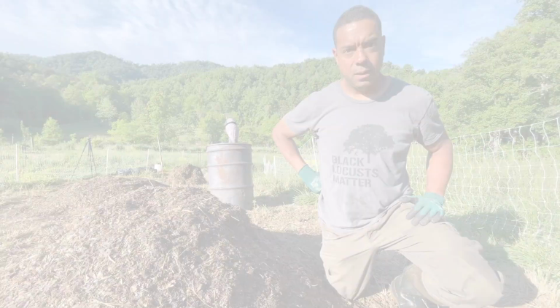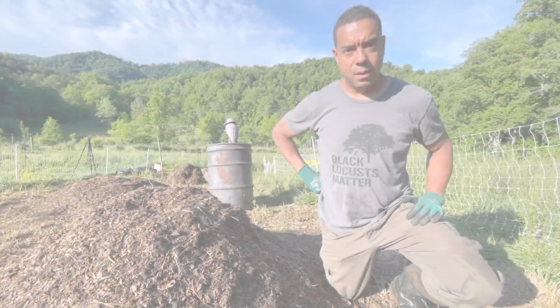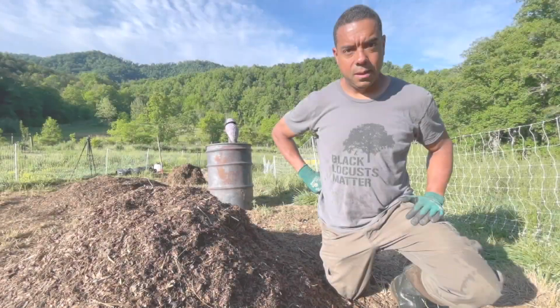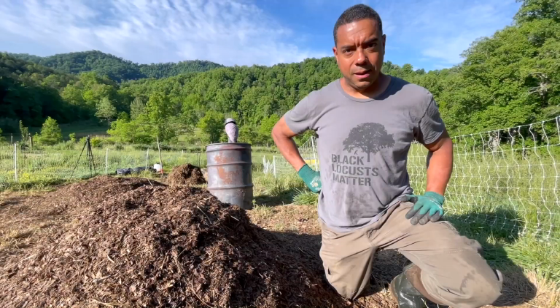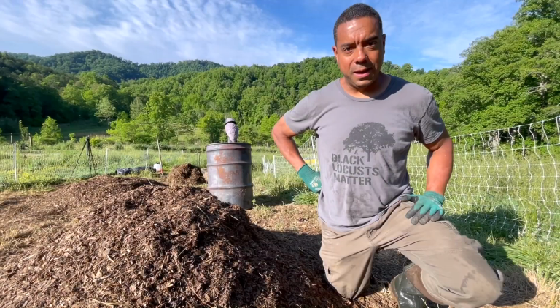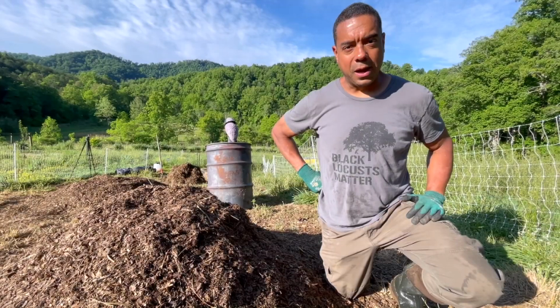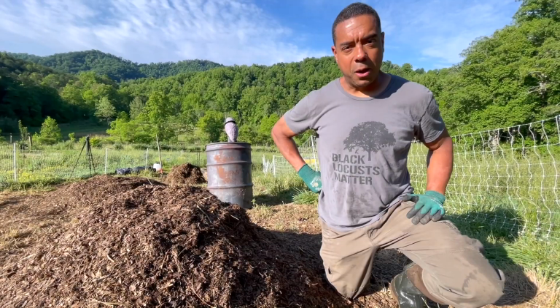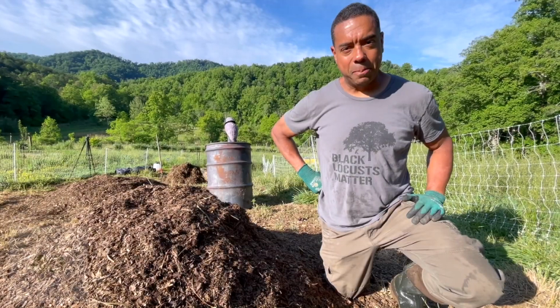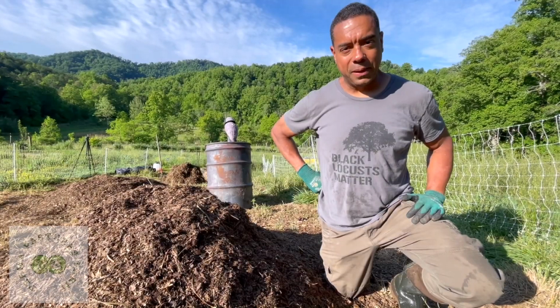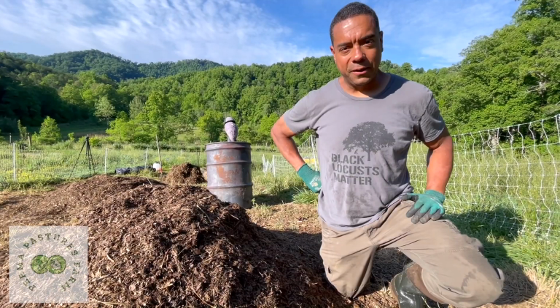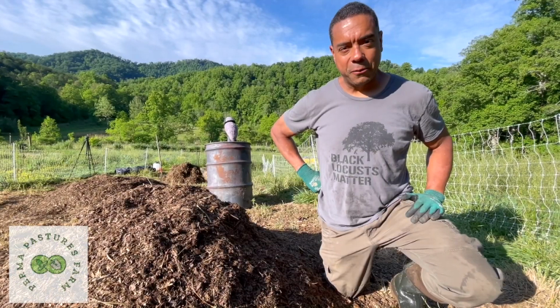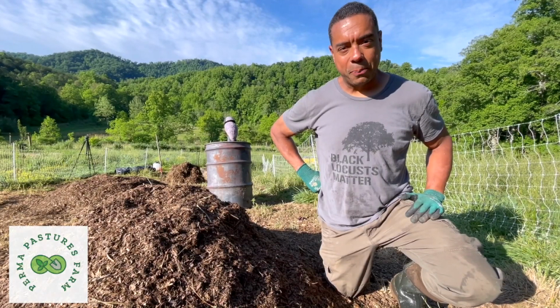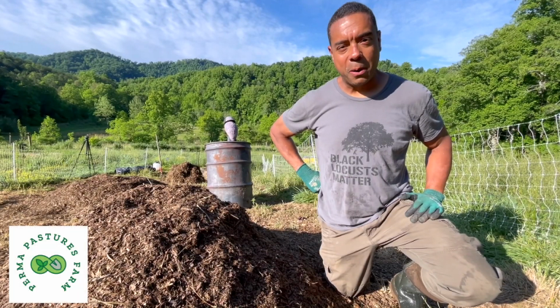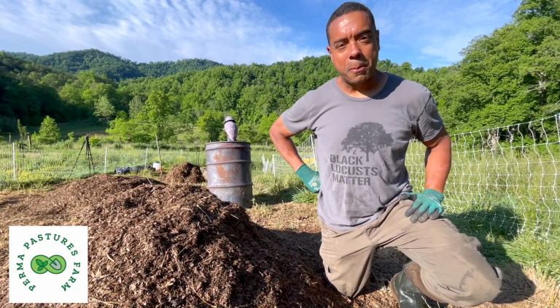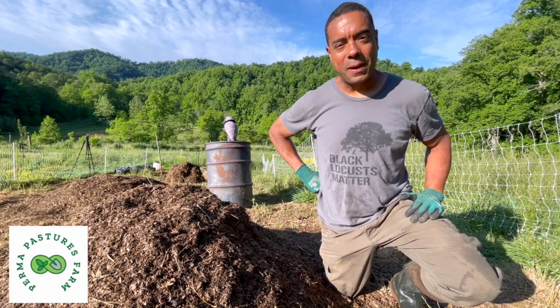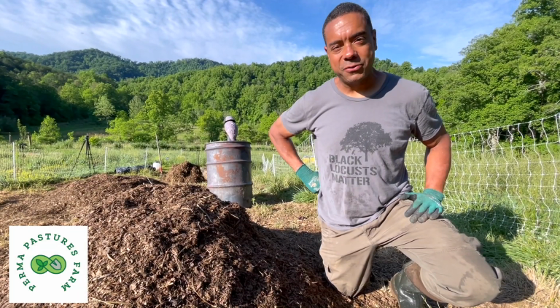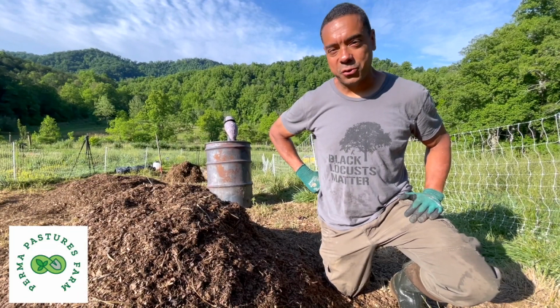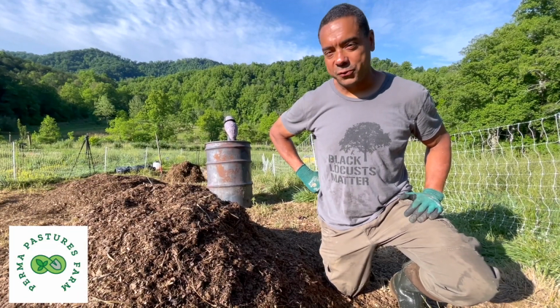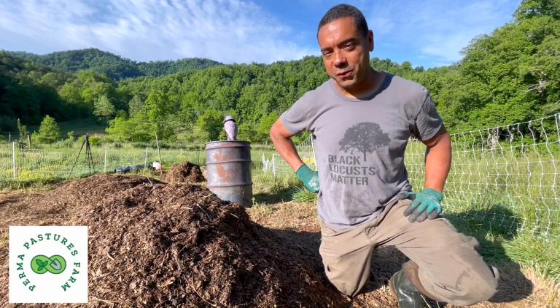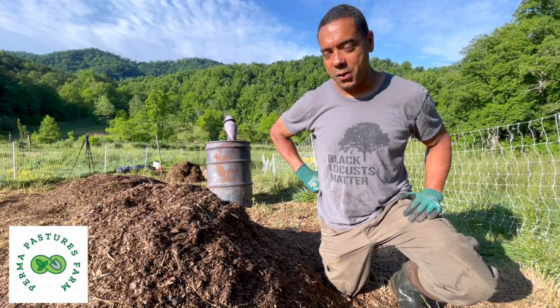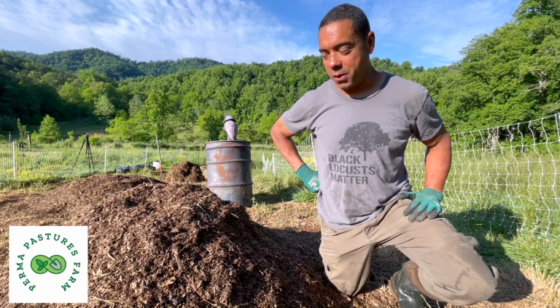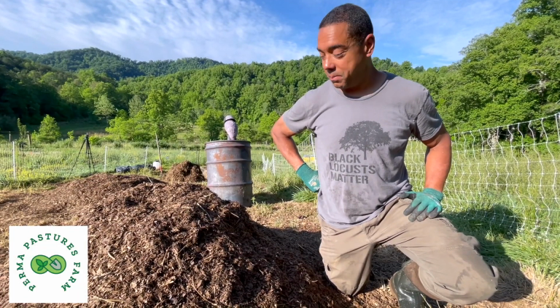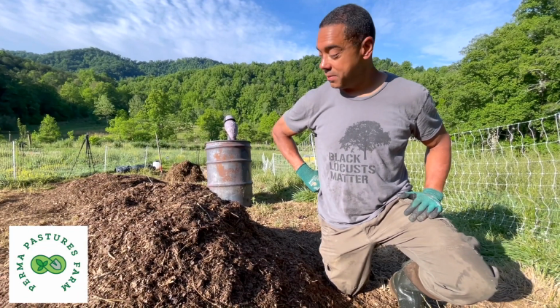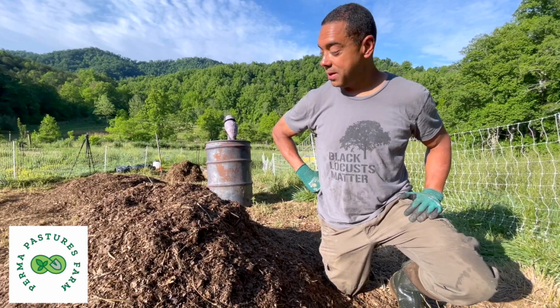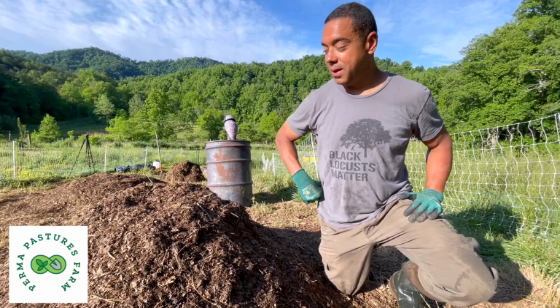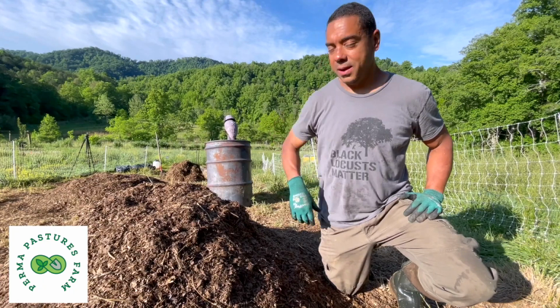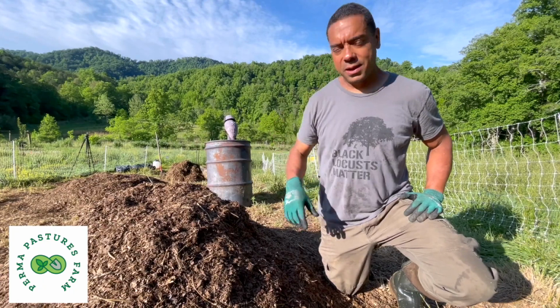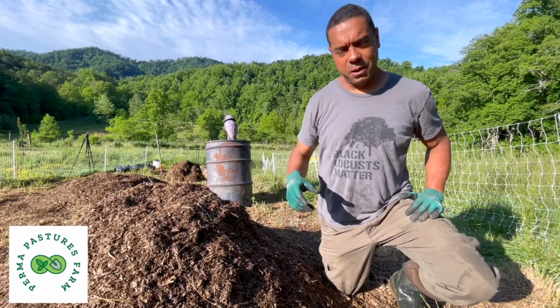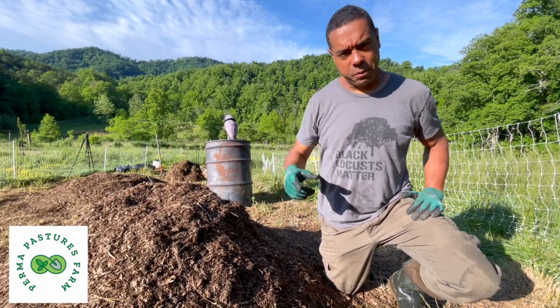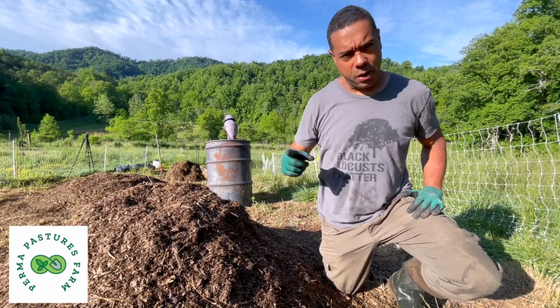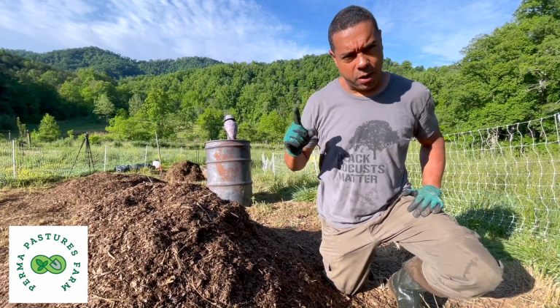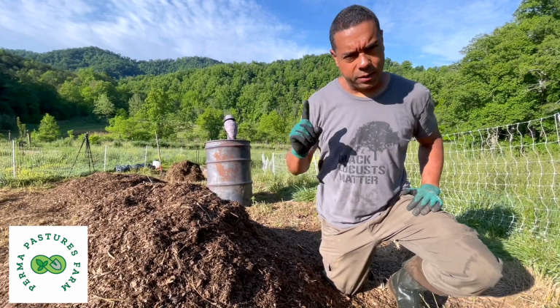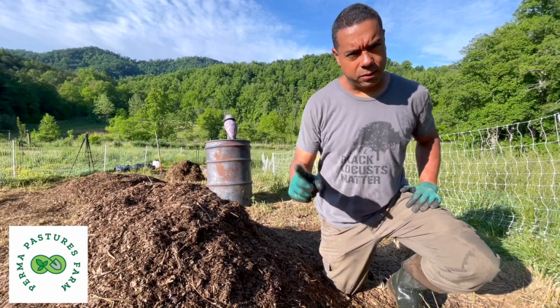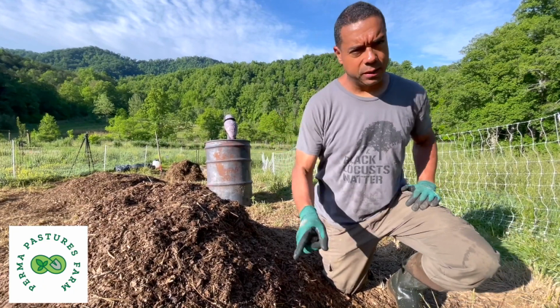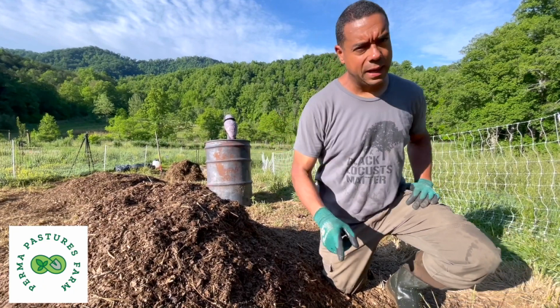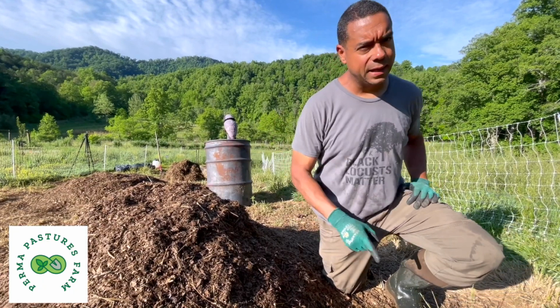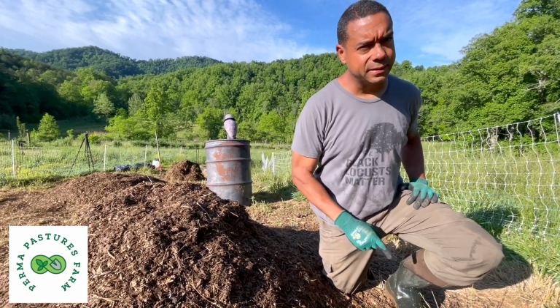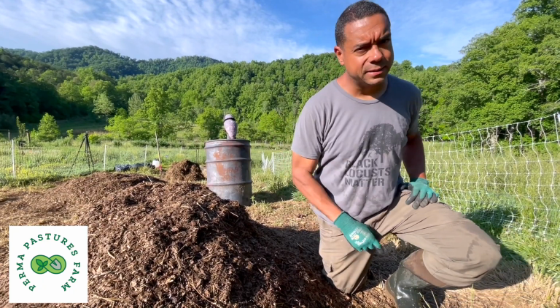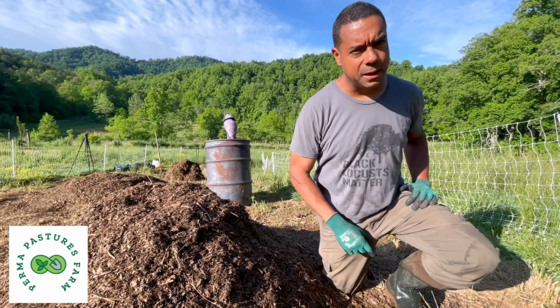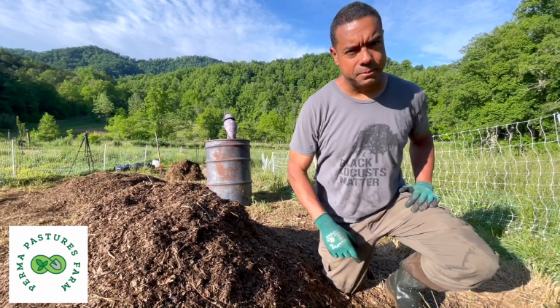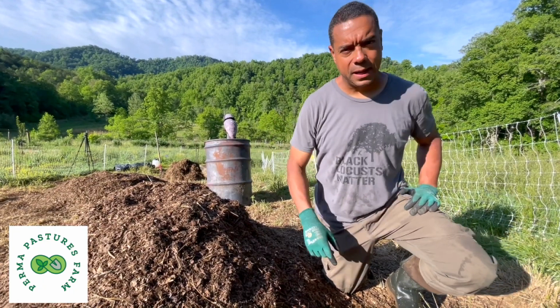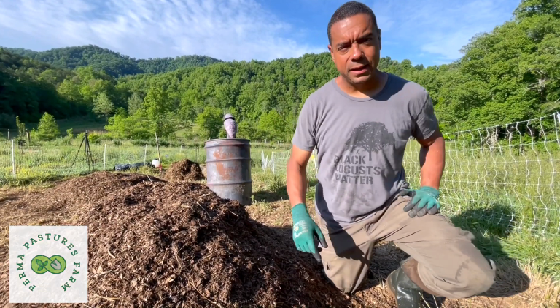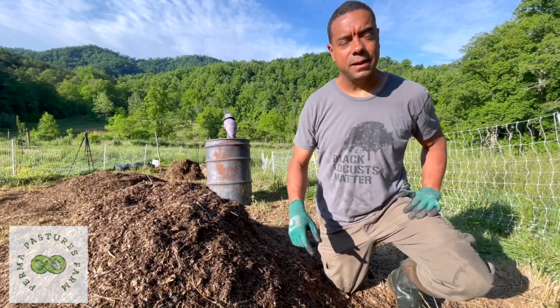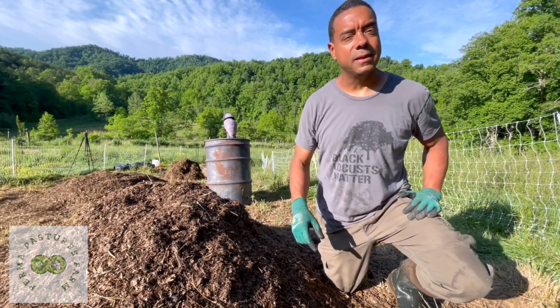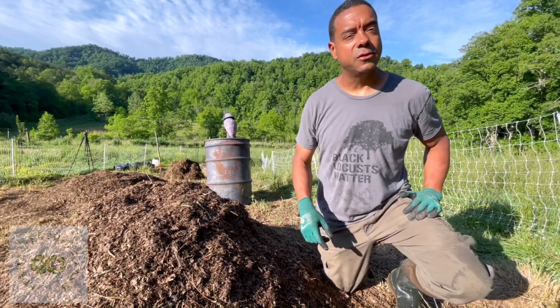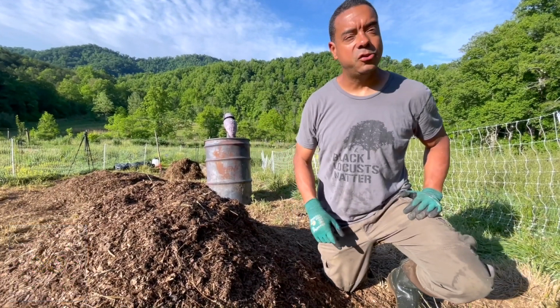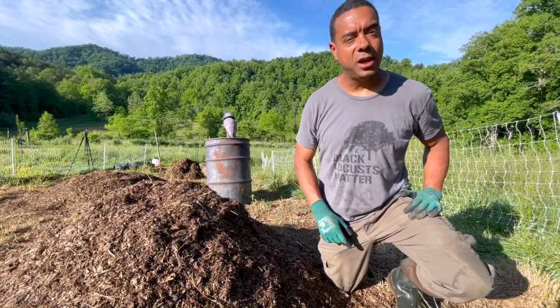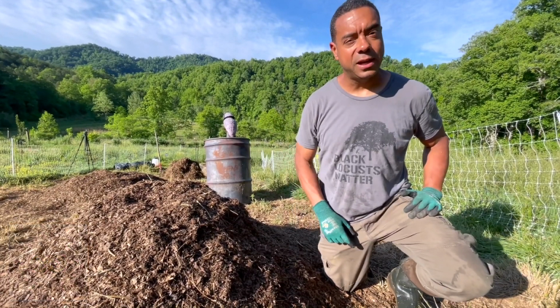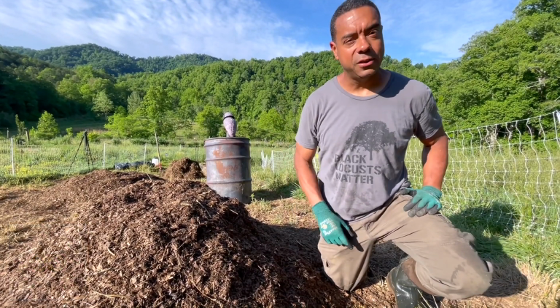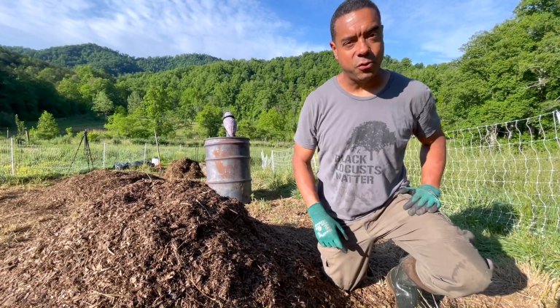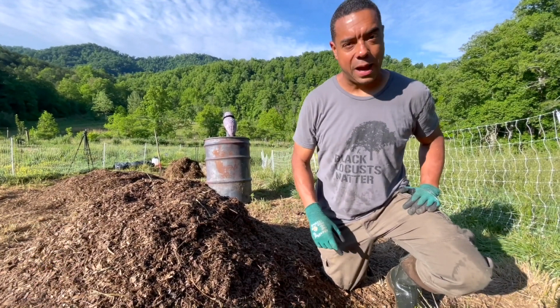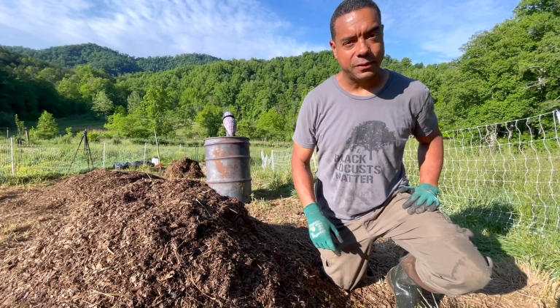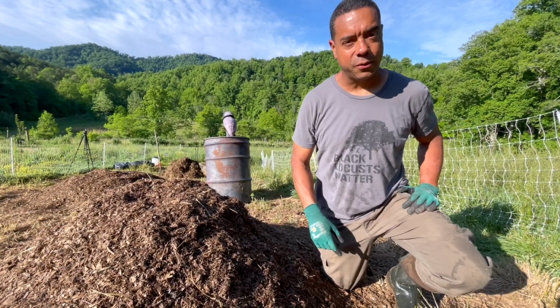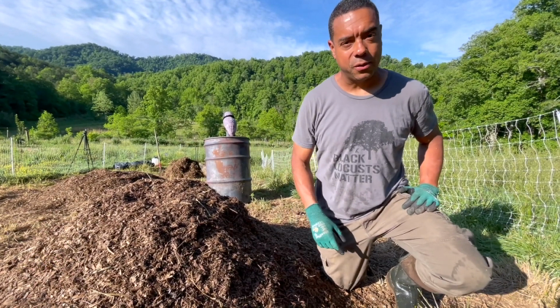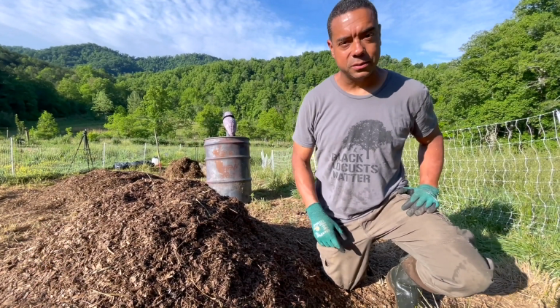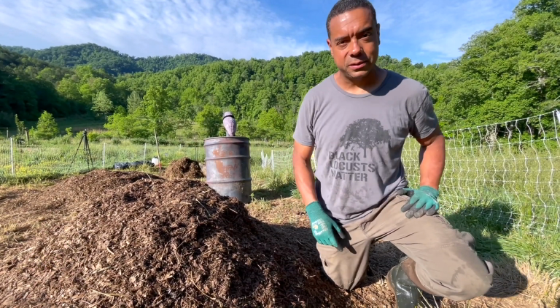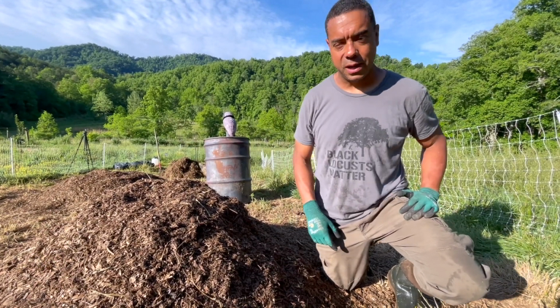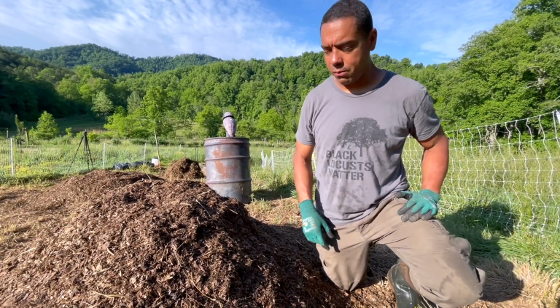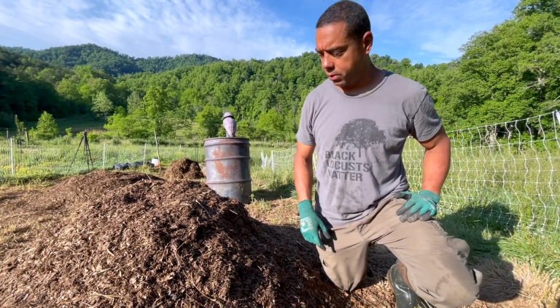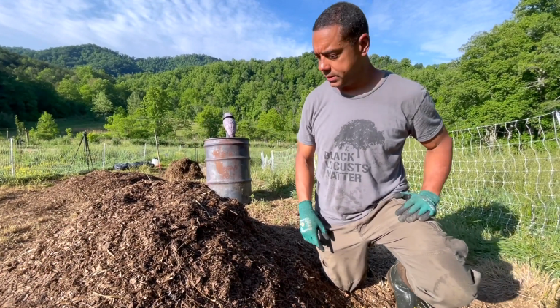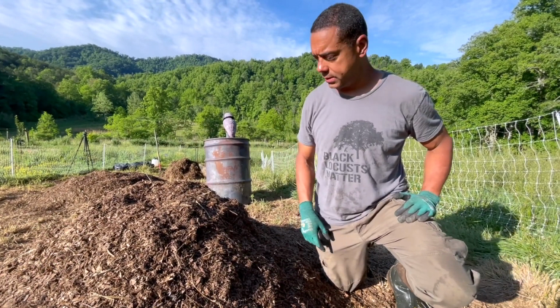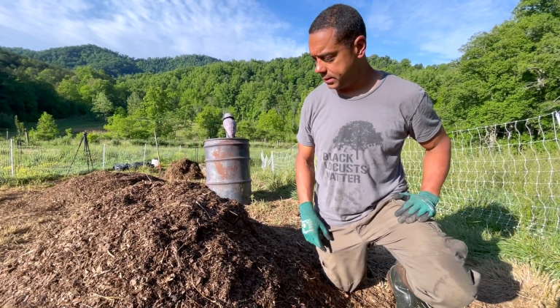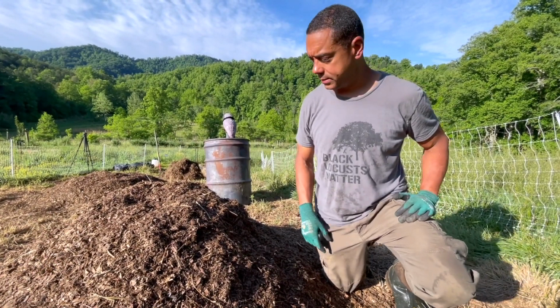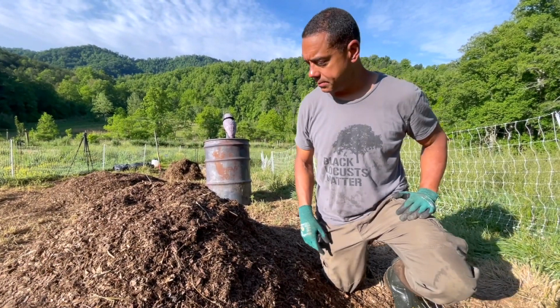Hey y'all, Billy from Permapastures Farm. Here we are with your latest update on the chicken tractor on steroids system.